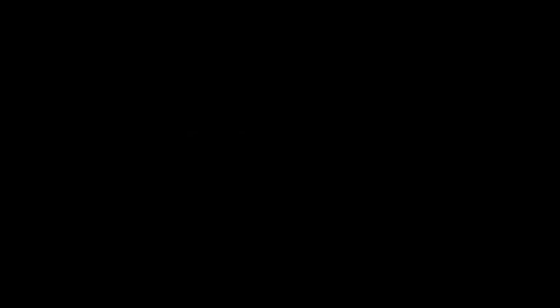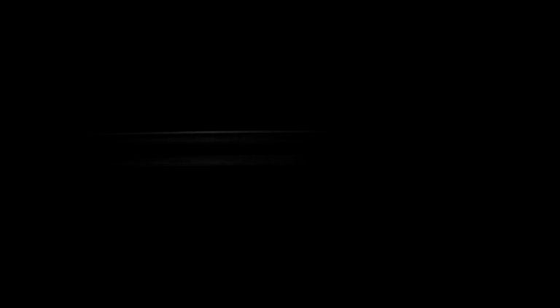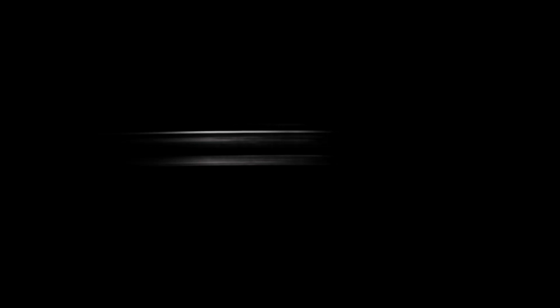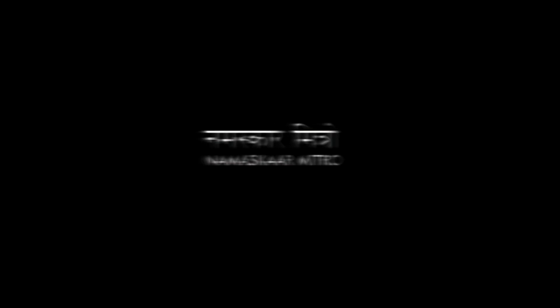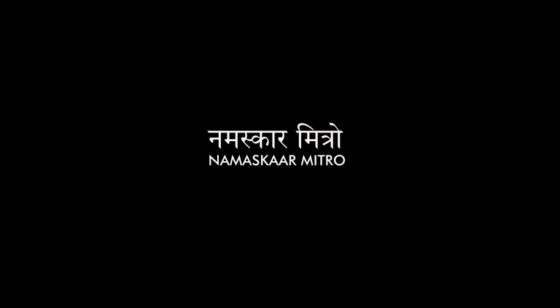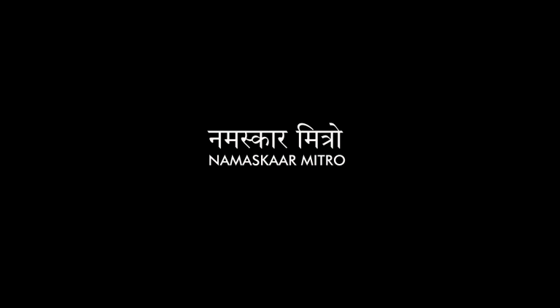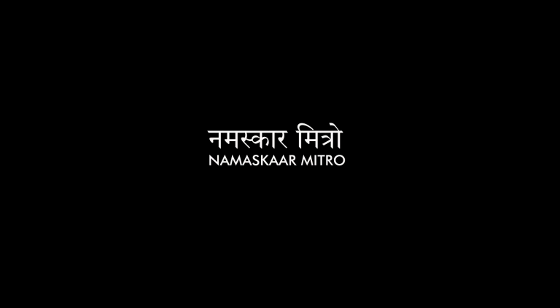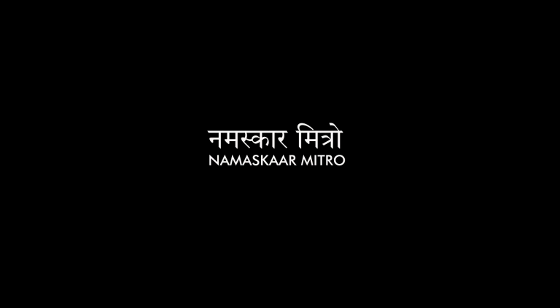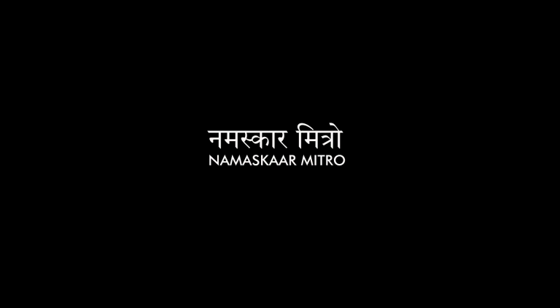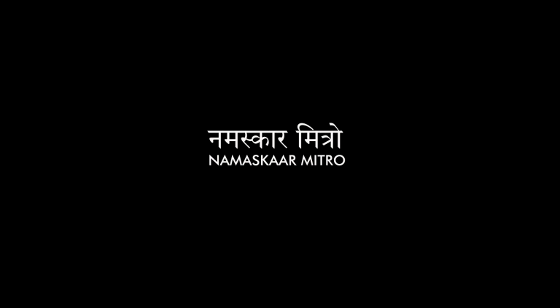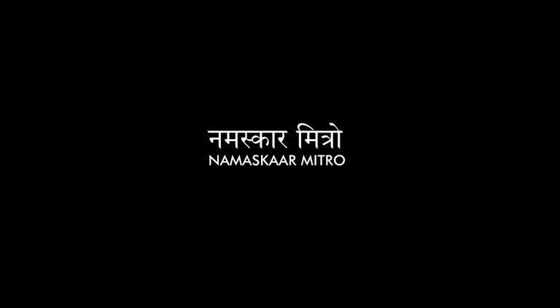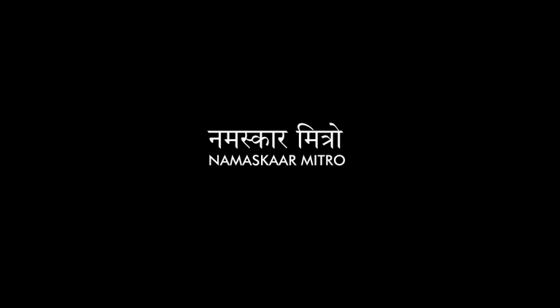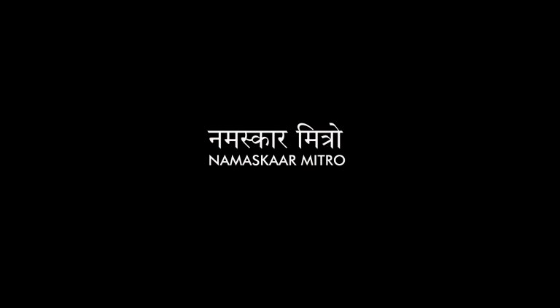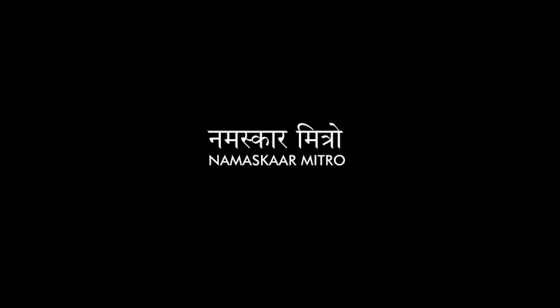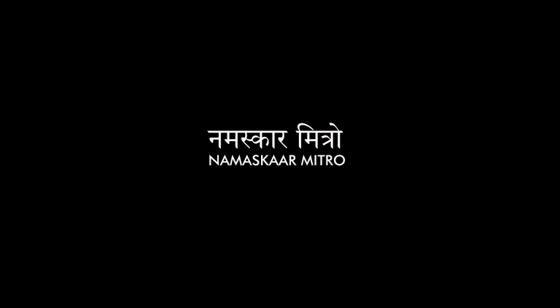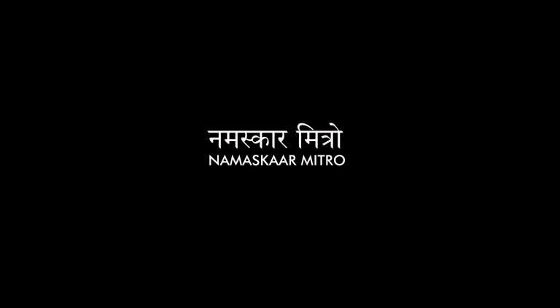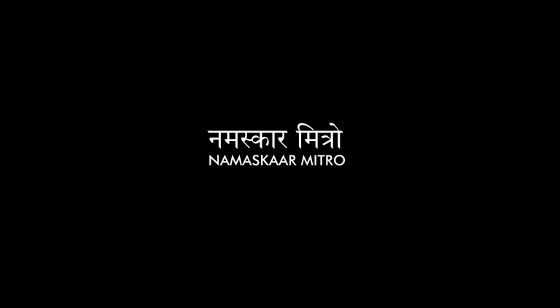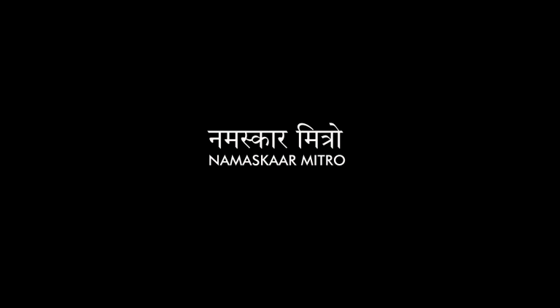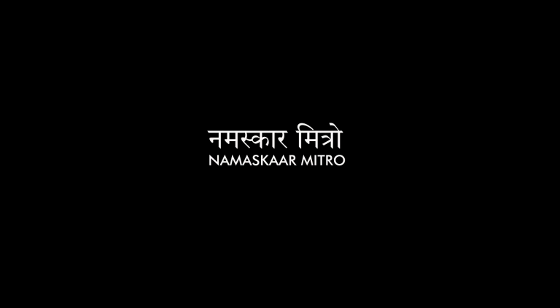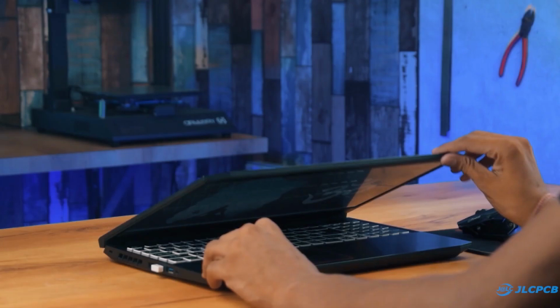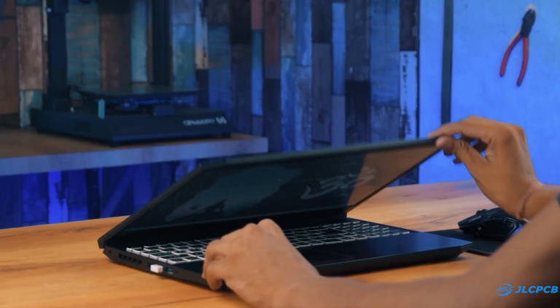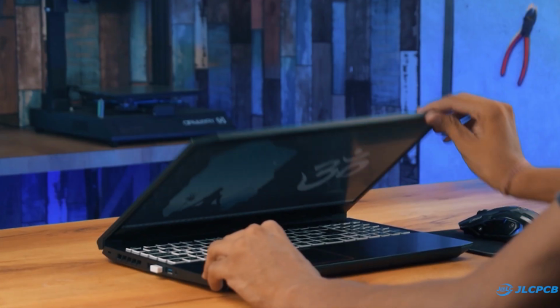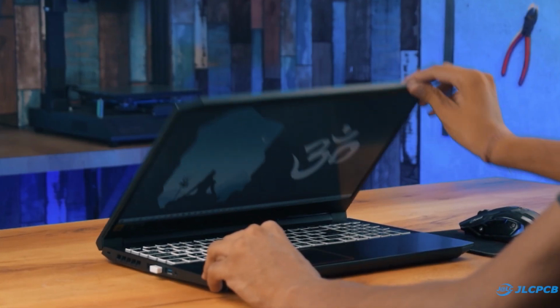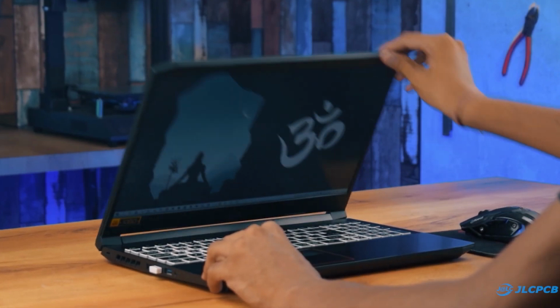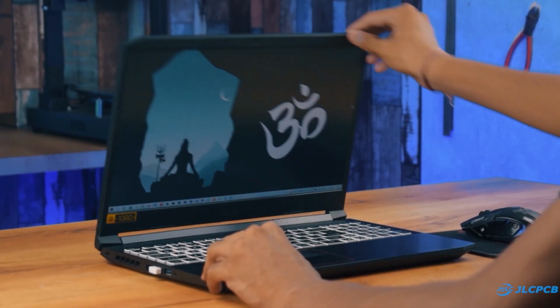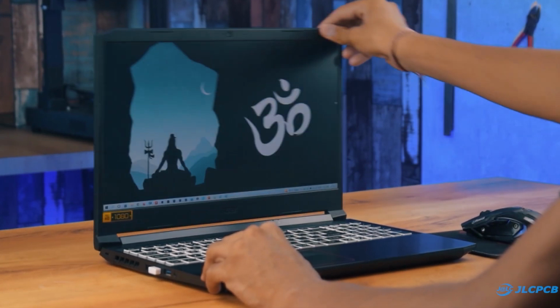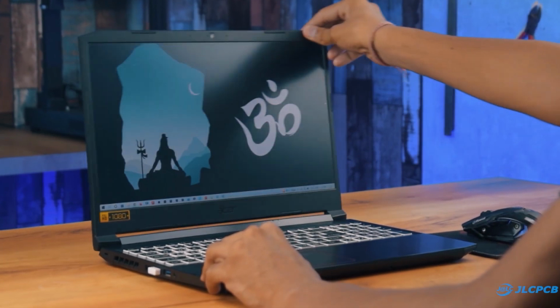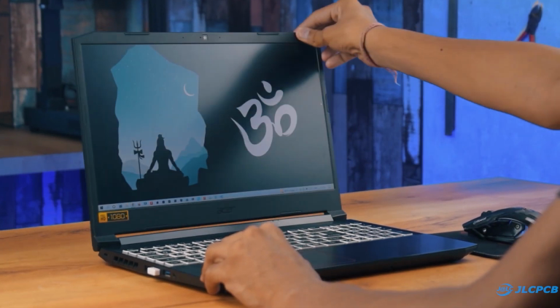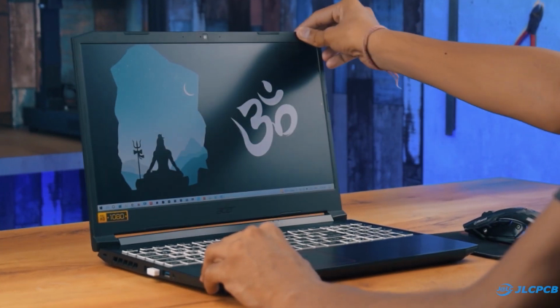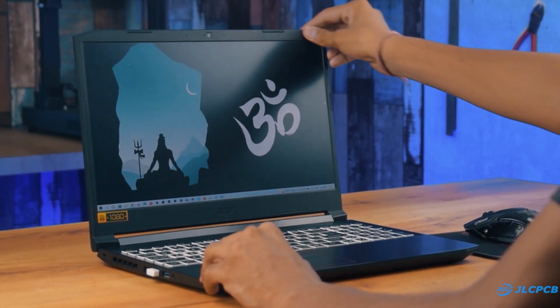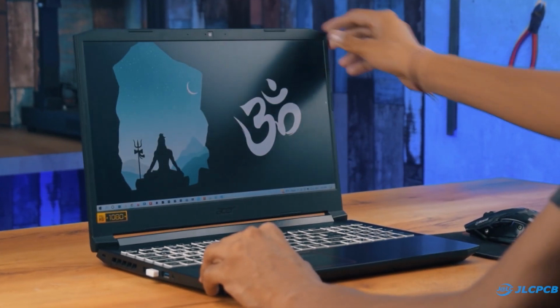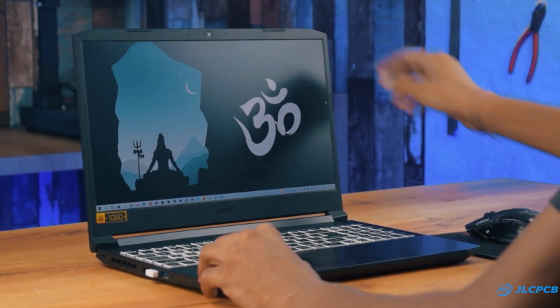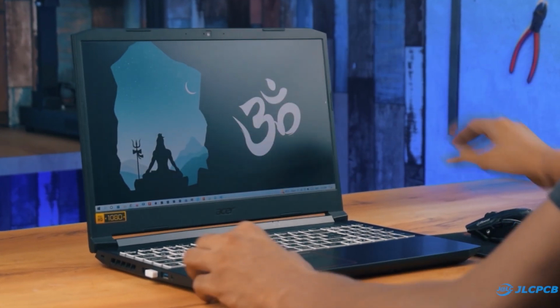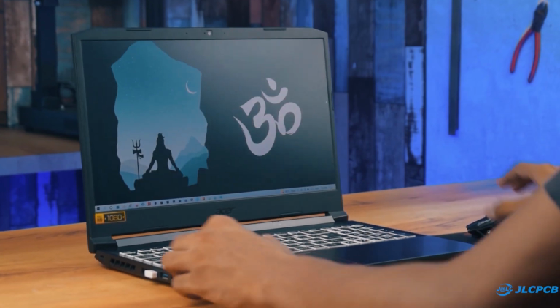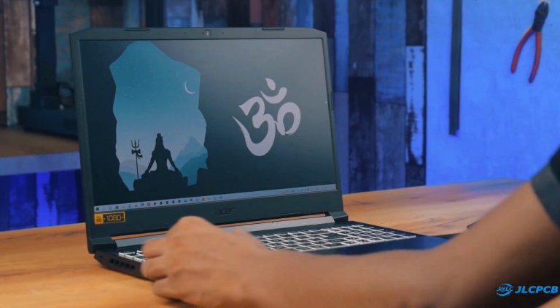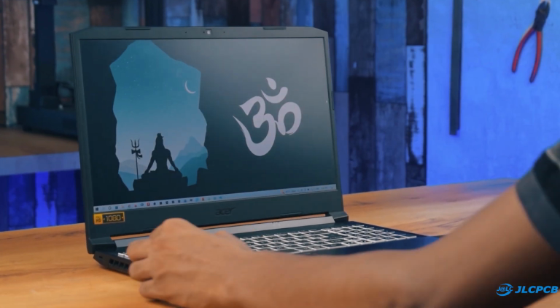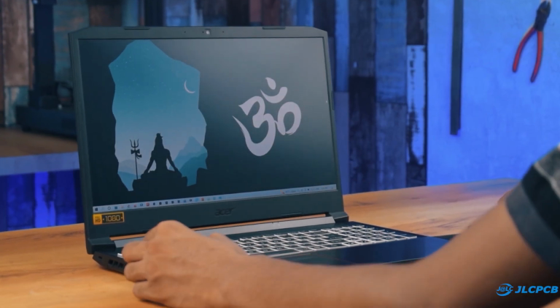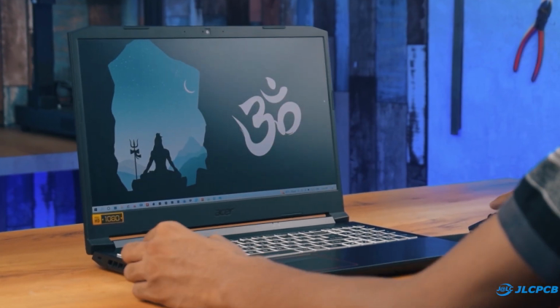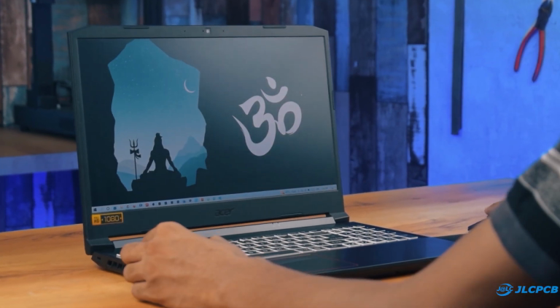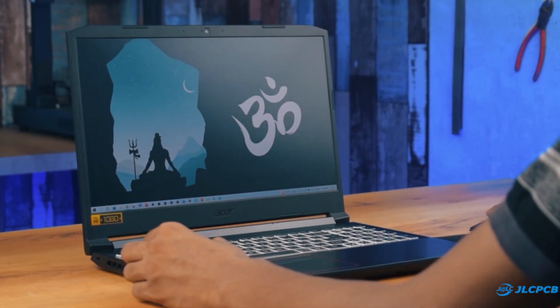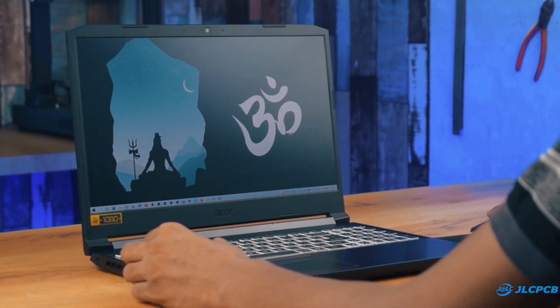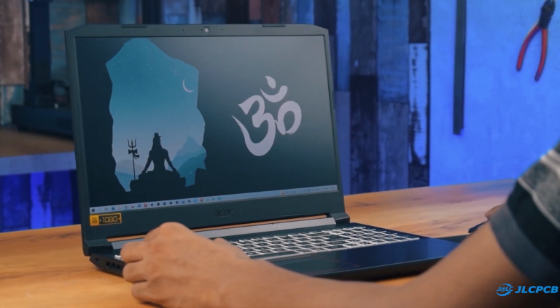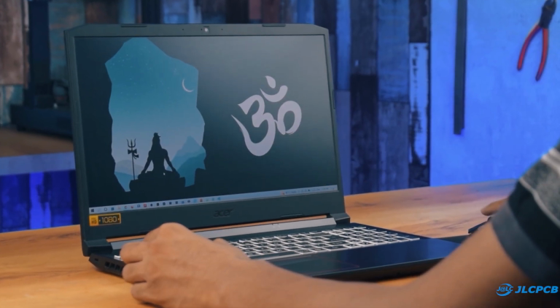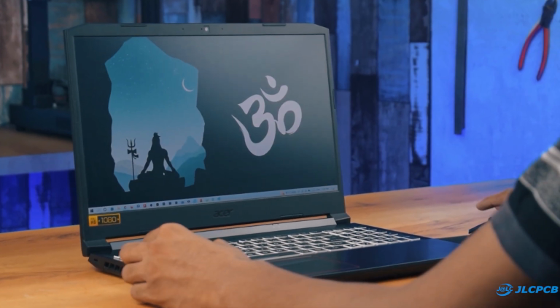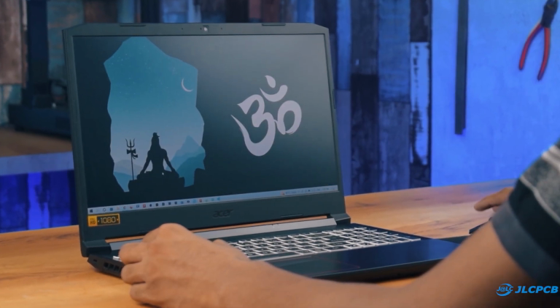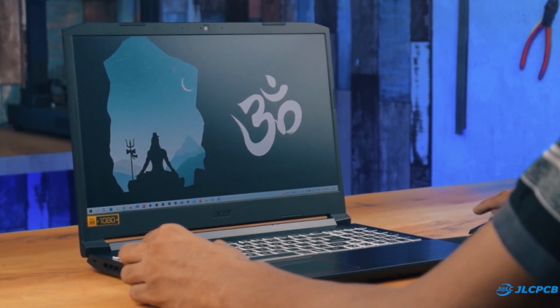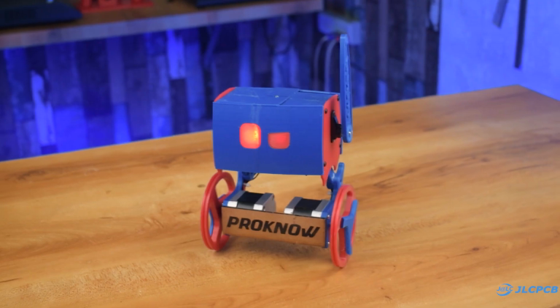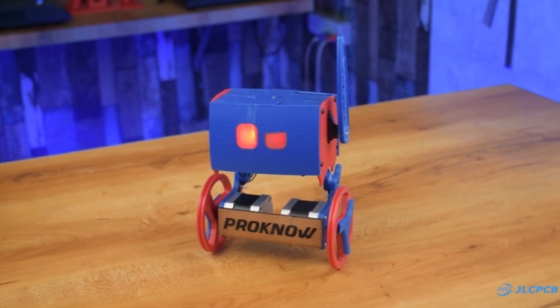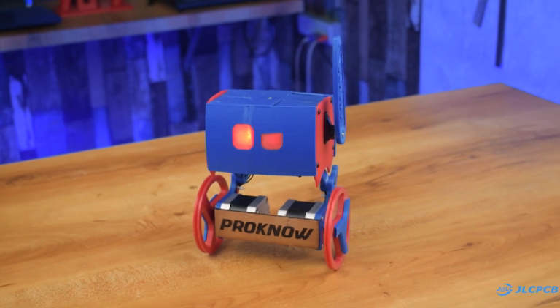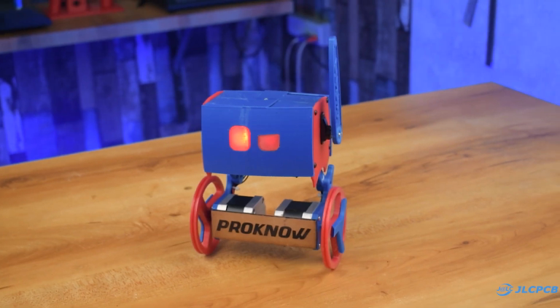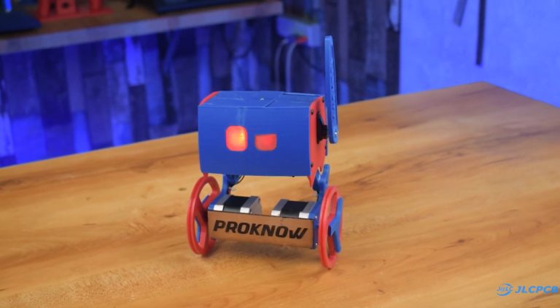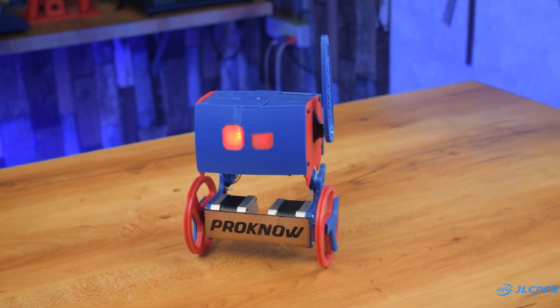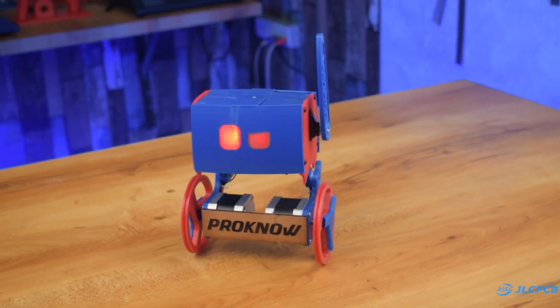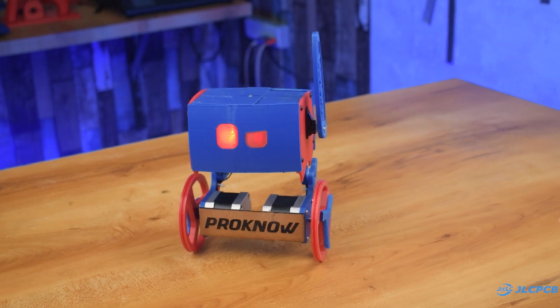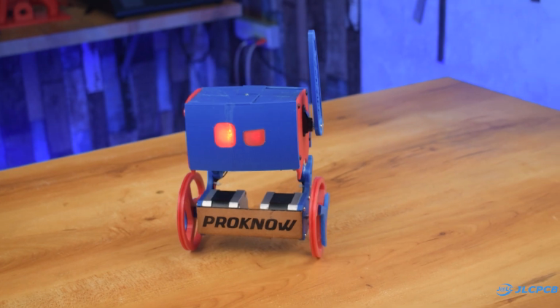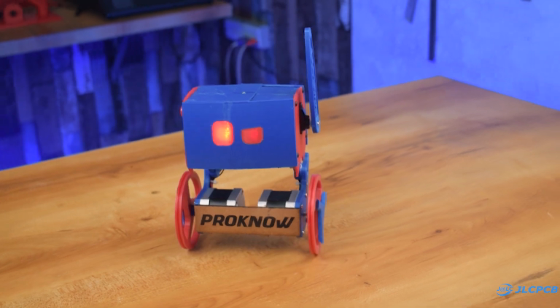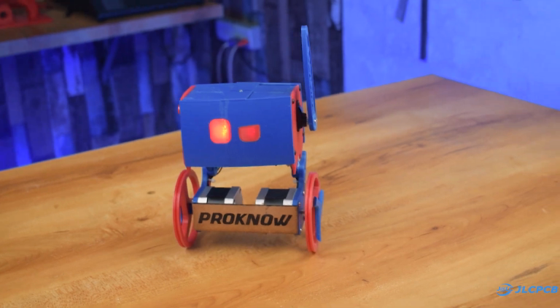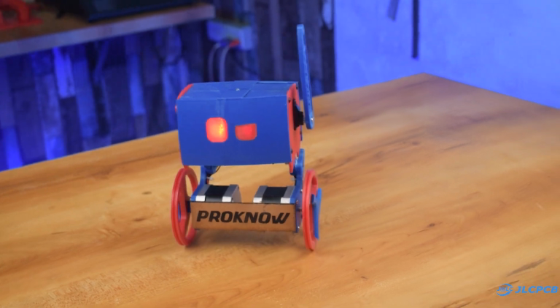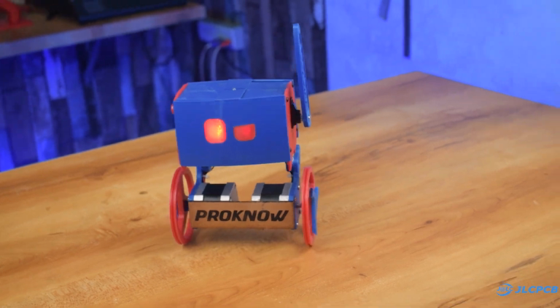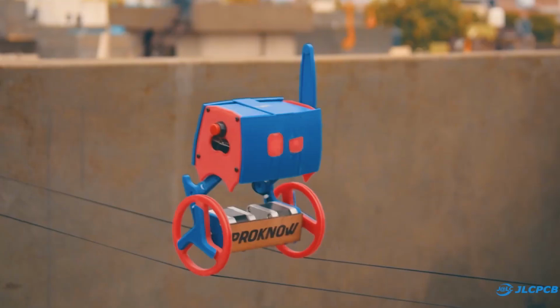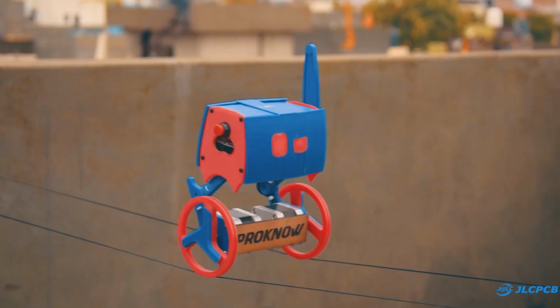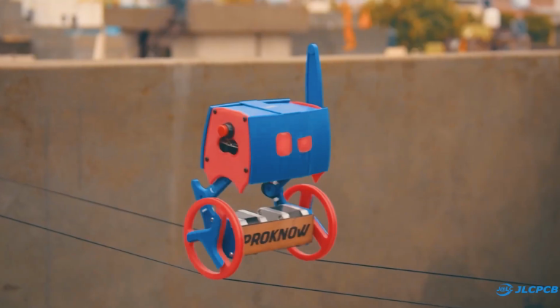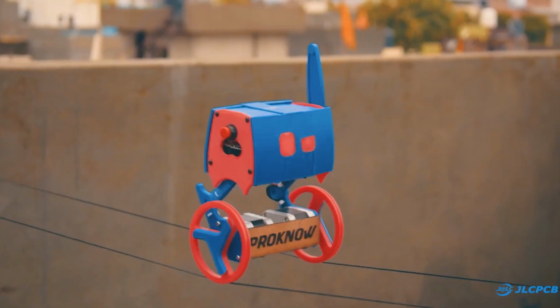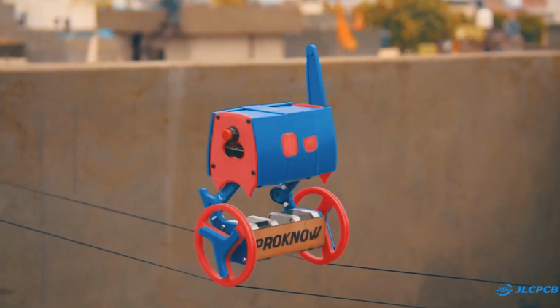Namaskar Mitro. Welcome back to our channel. Today in this video, we are going to make a Wi-Fi control self-balancing robot.